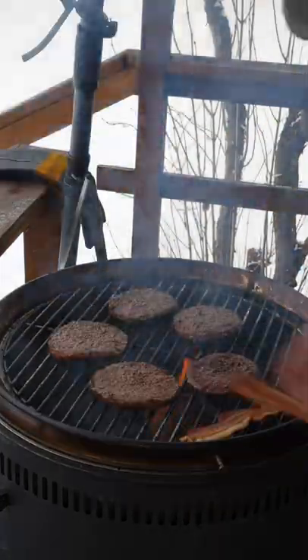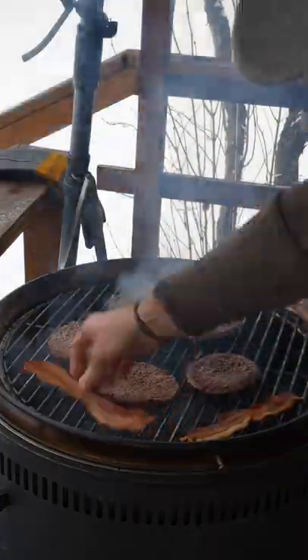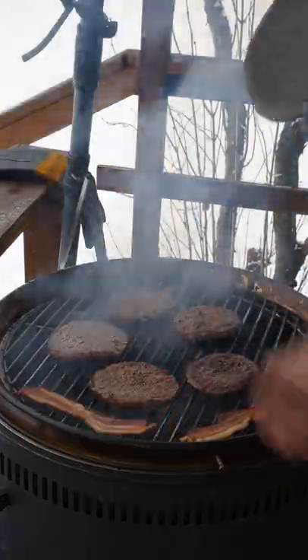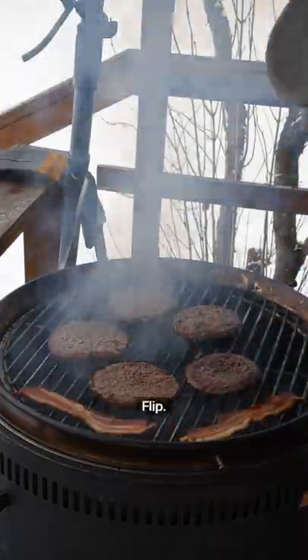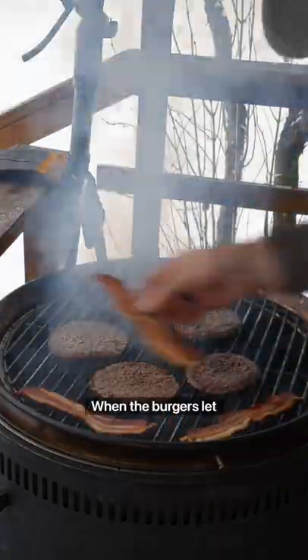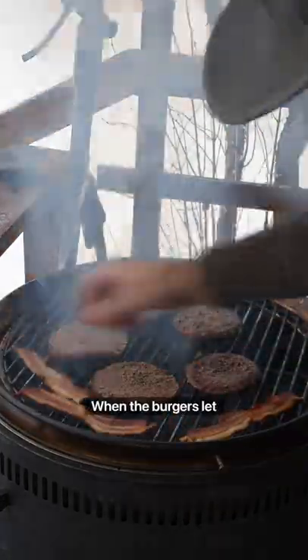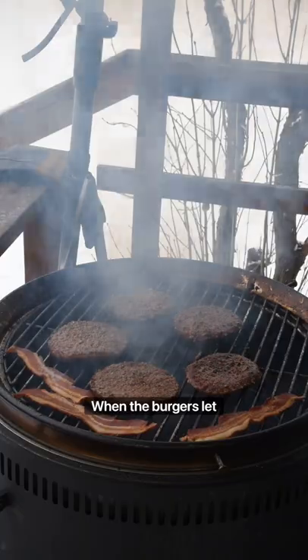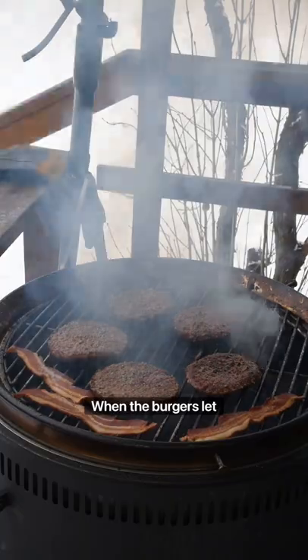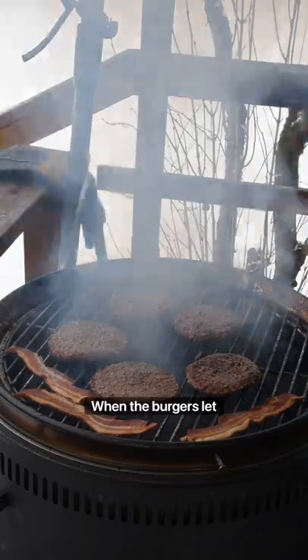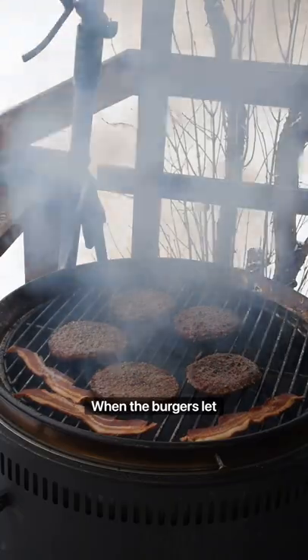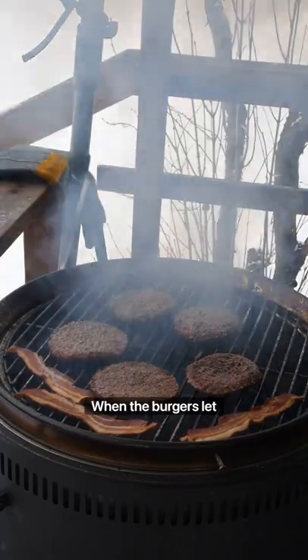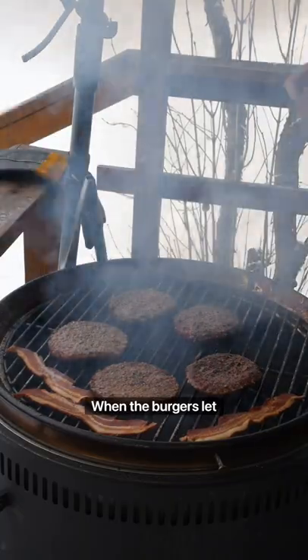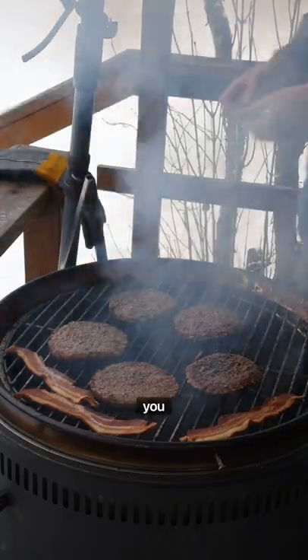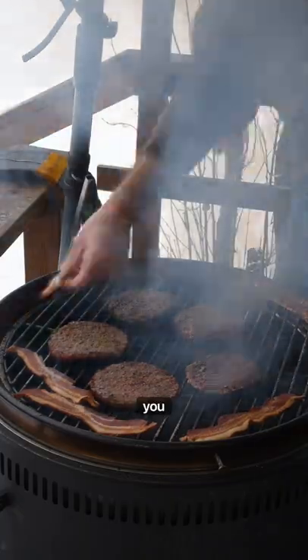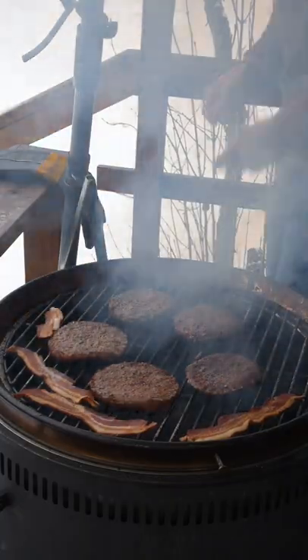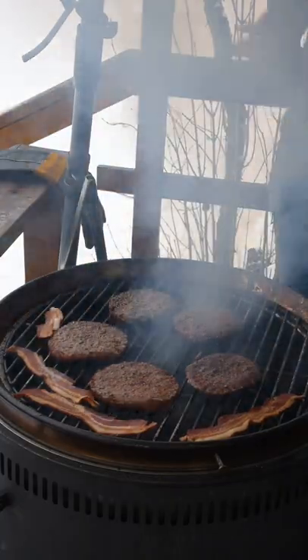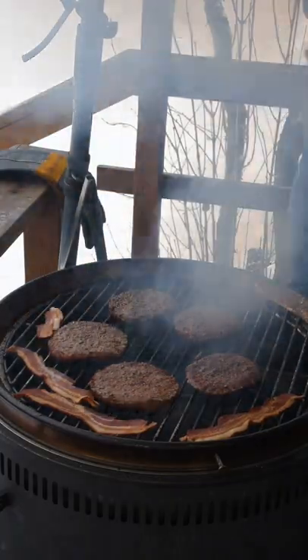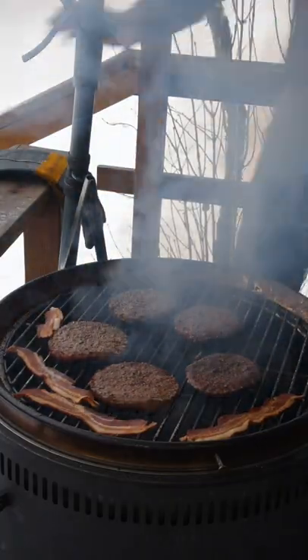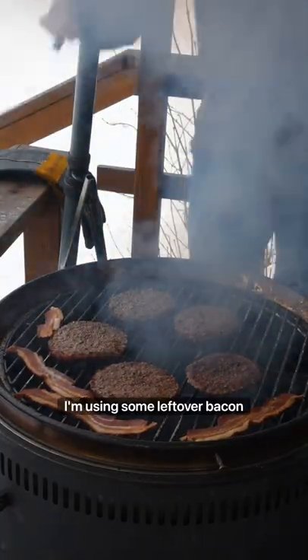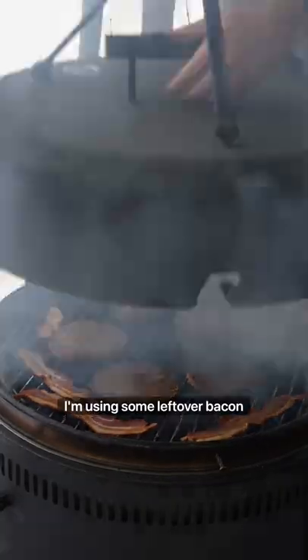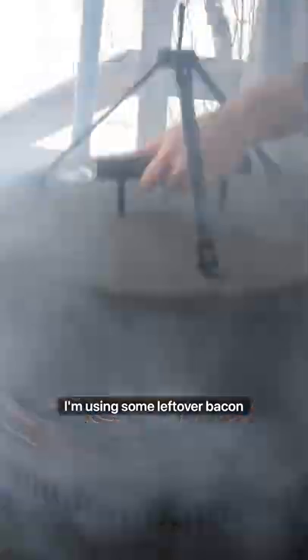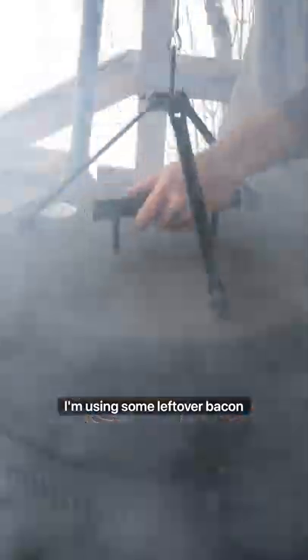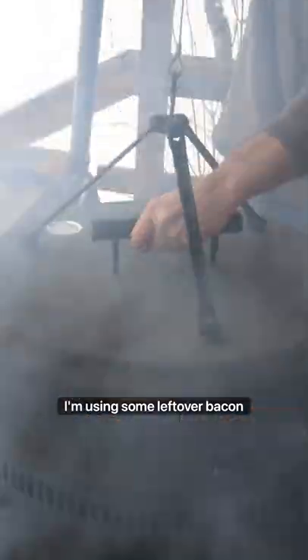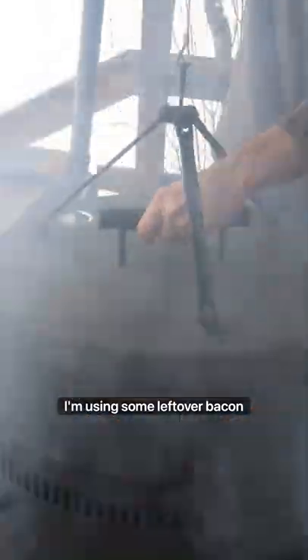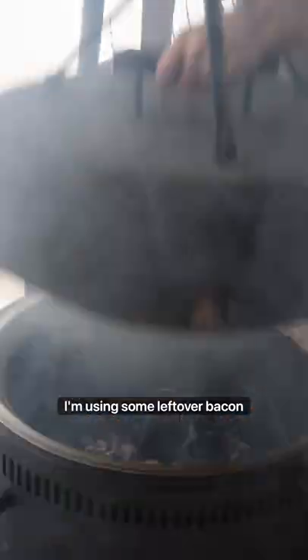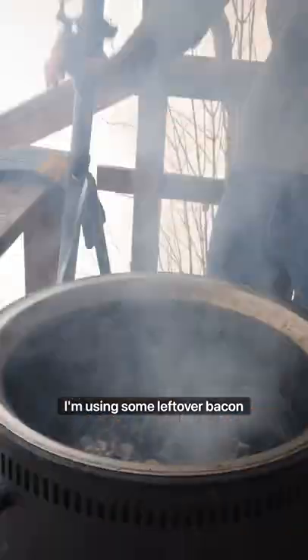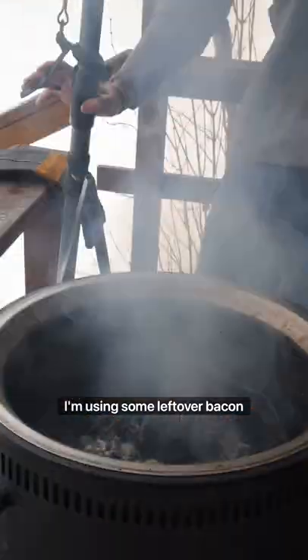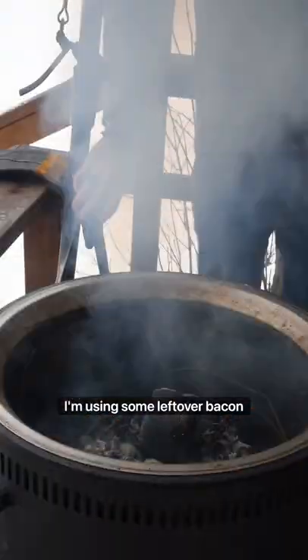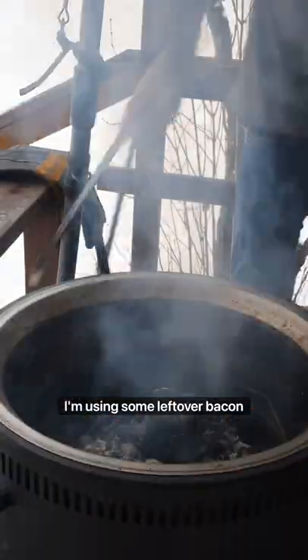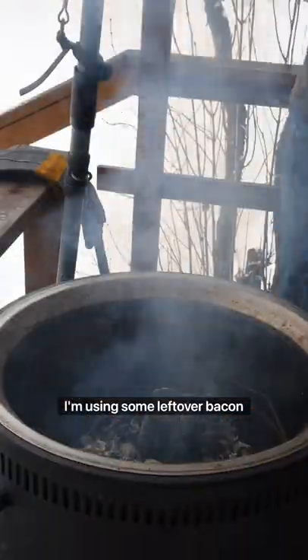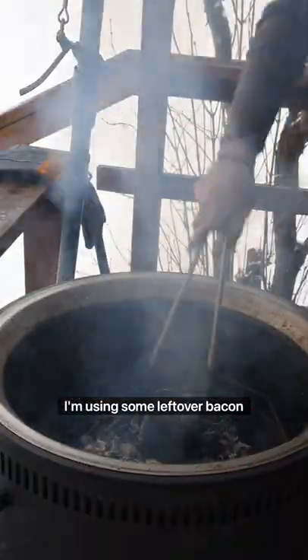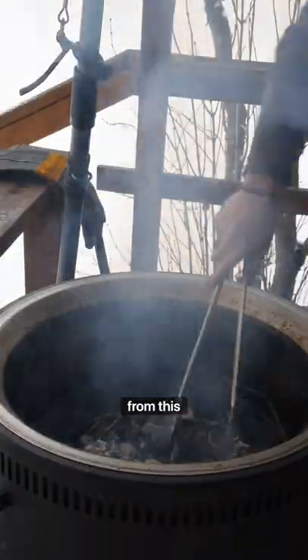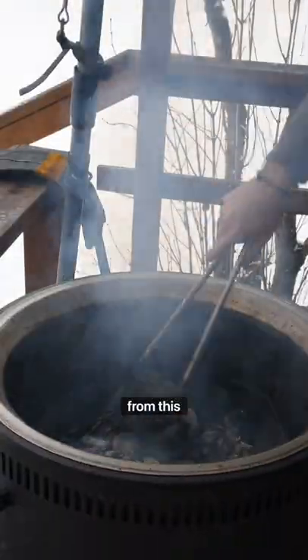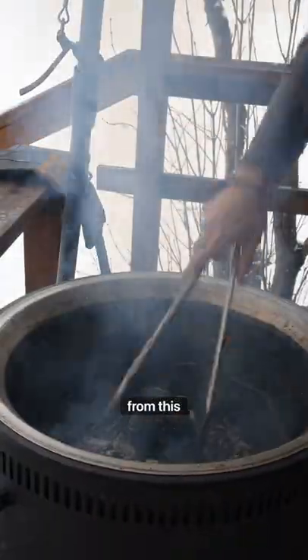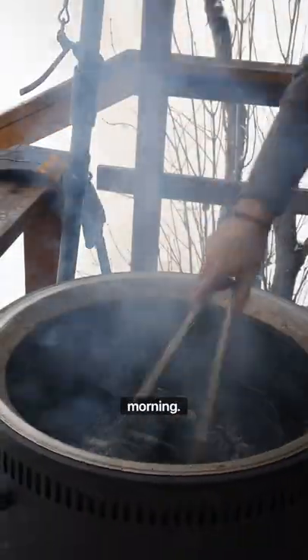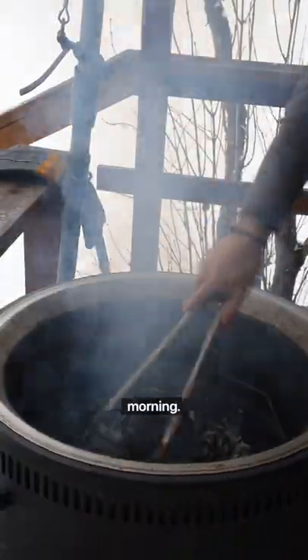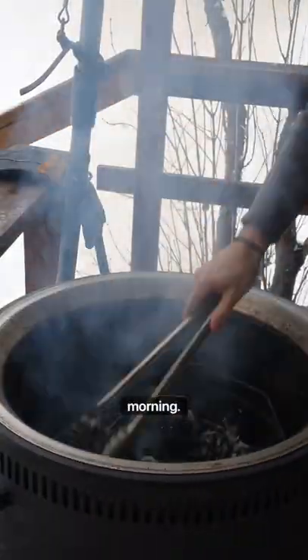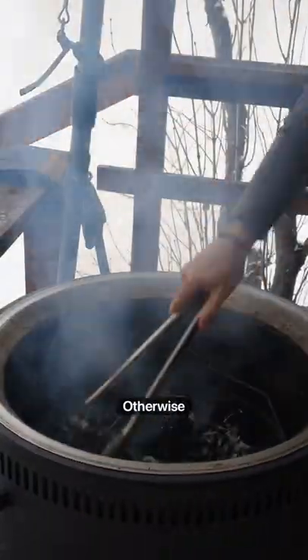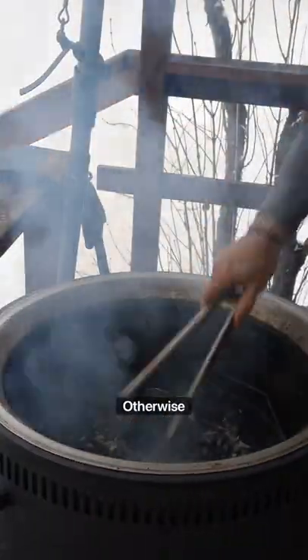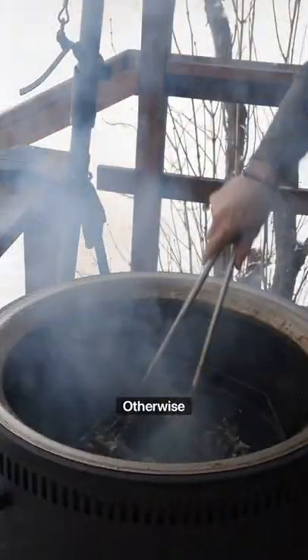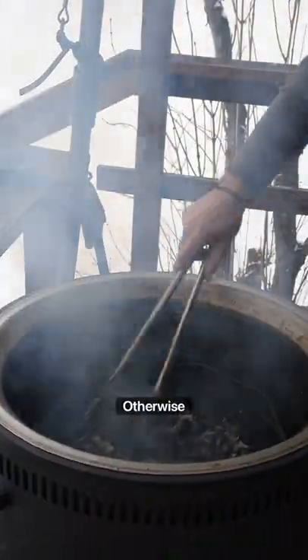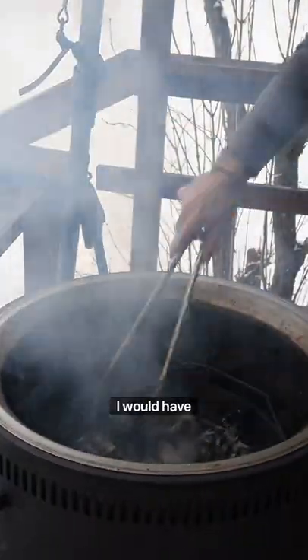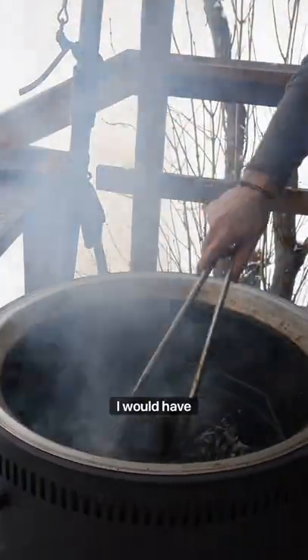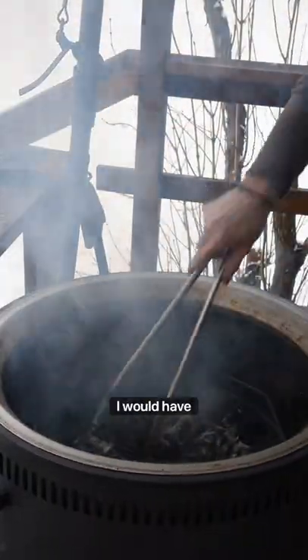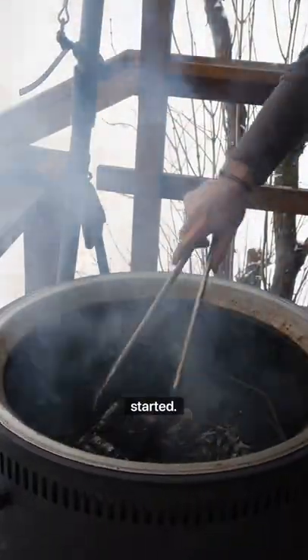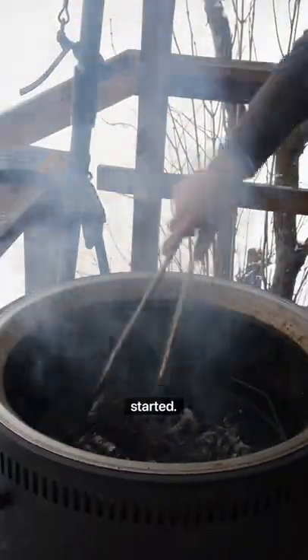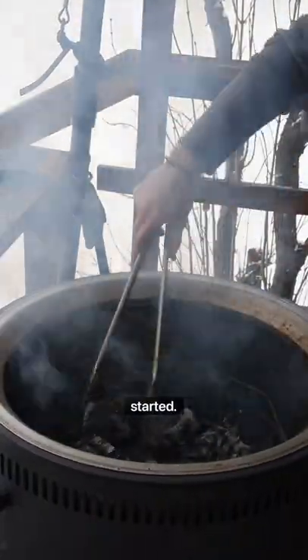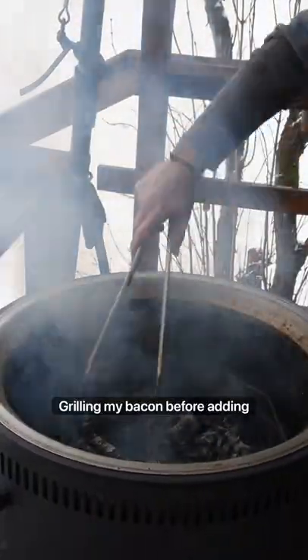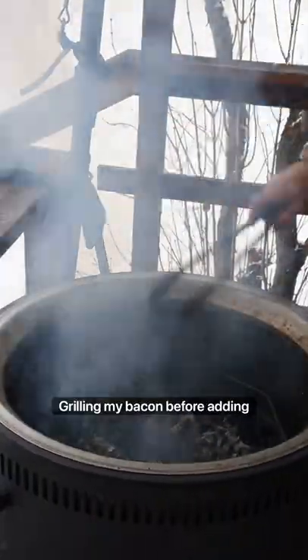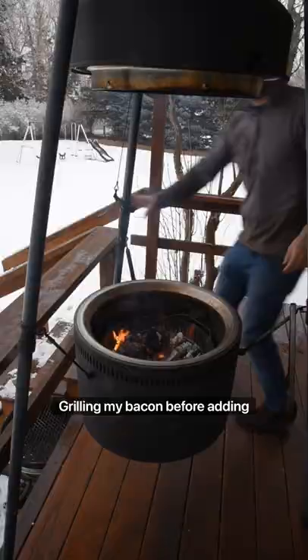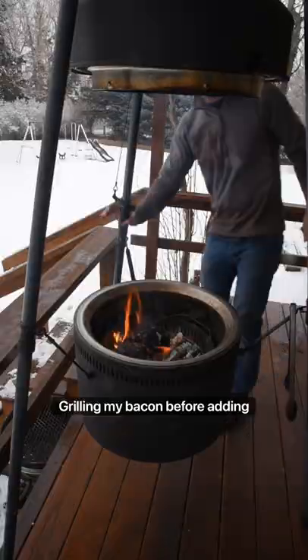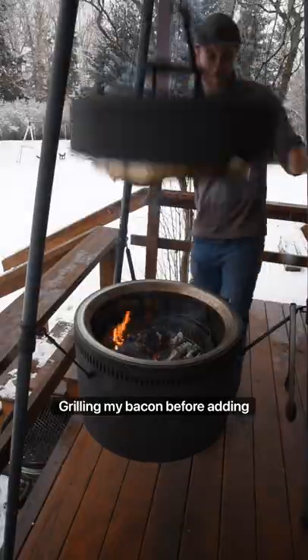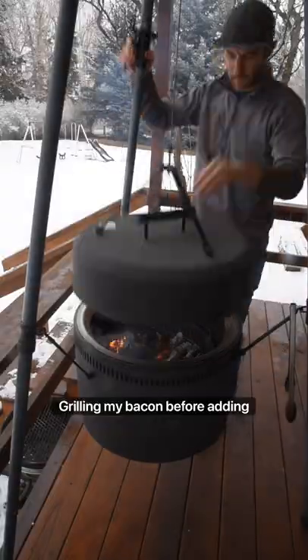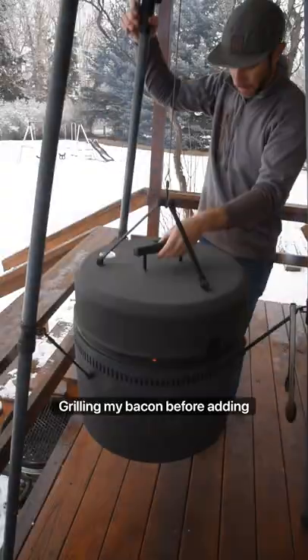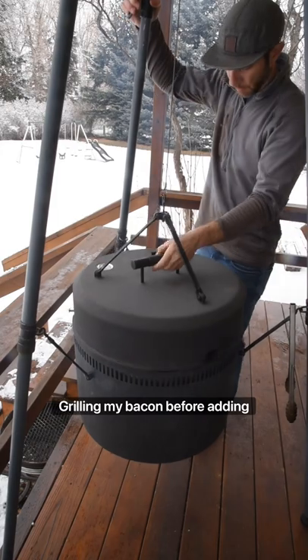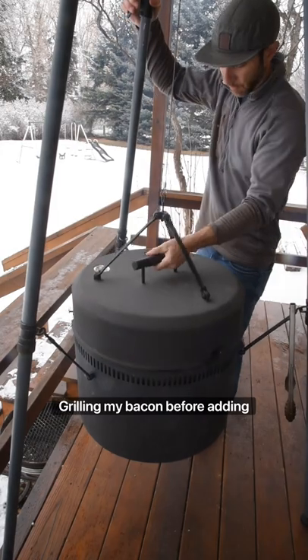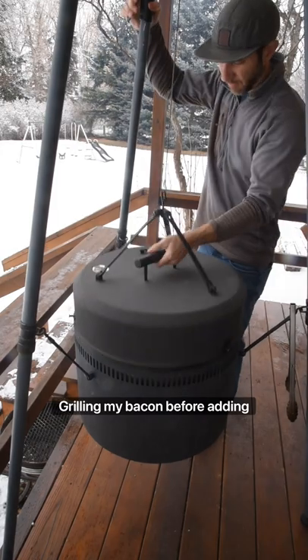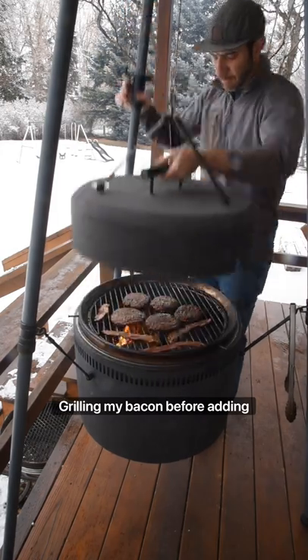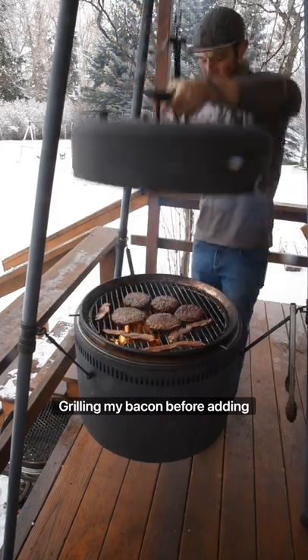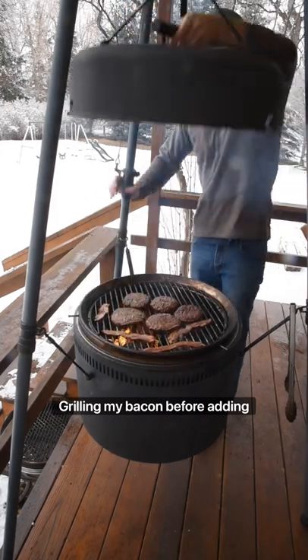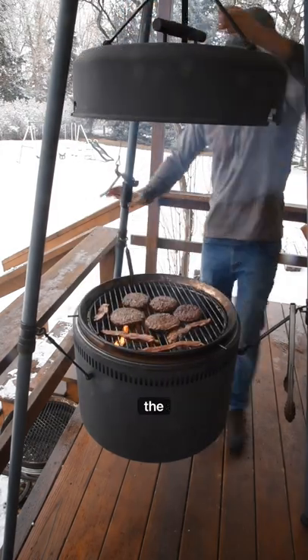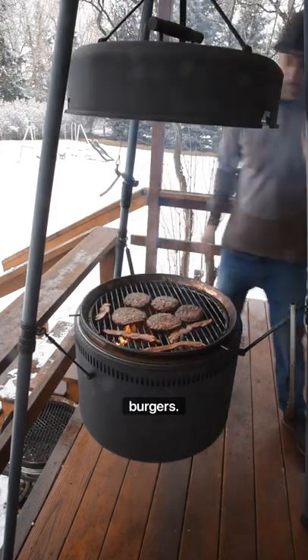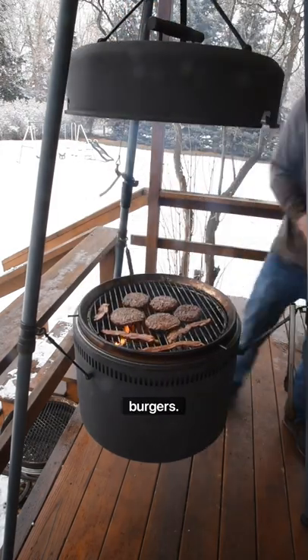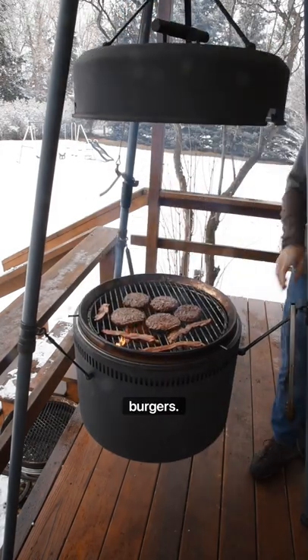Flip when the burgers let you. I'm using some leftover bacon from this morning — otherwise I would have started grilling my bacon before adding the burgers.